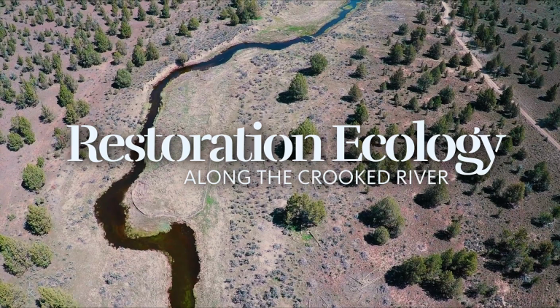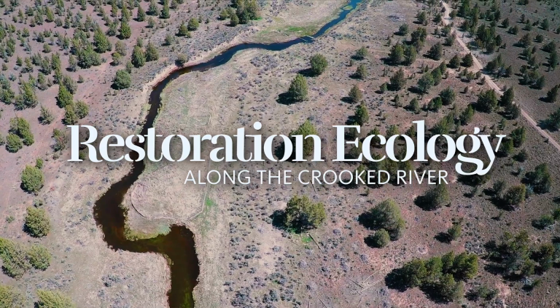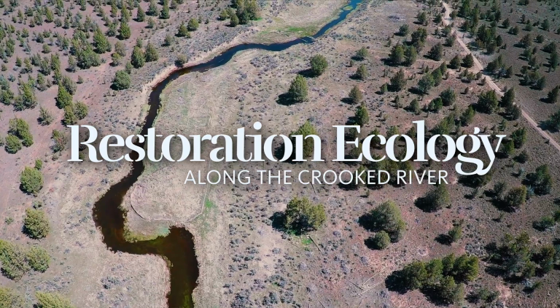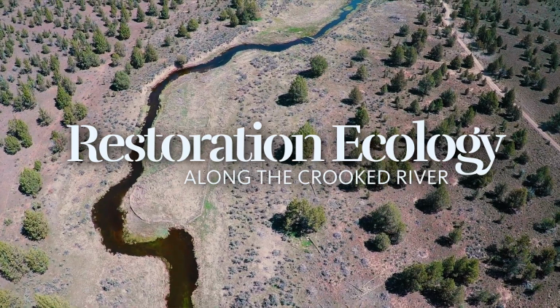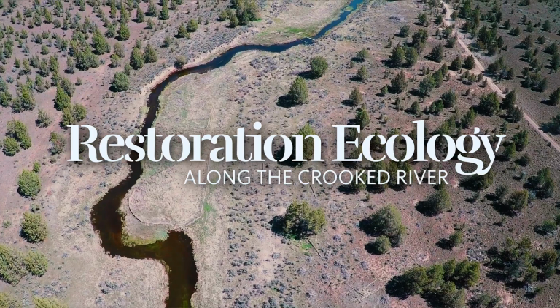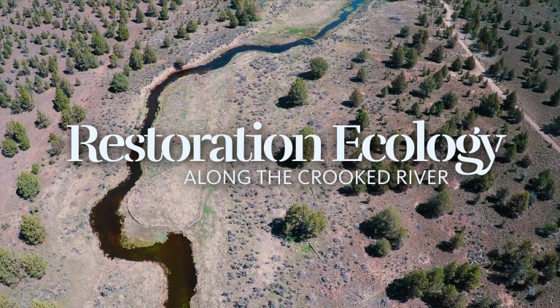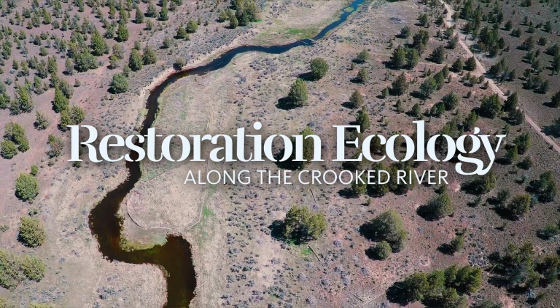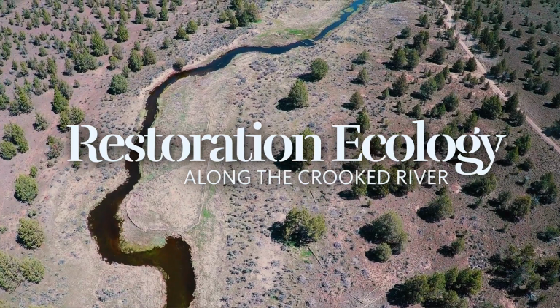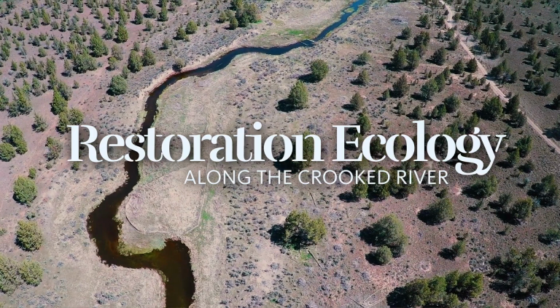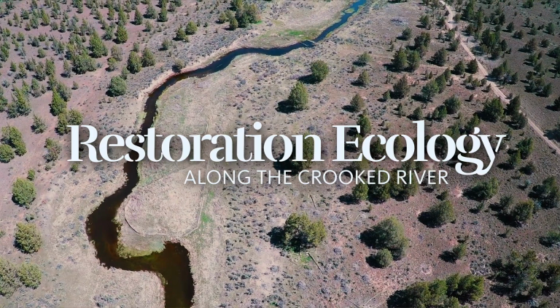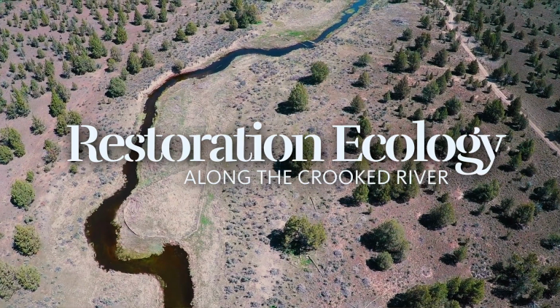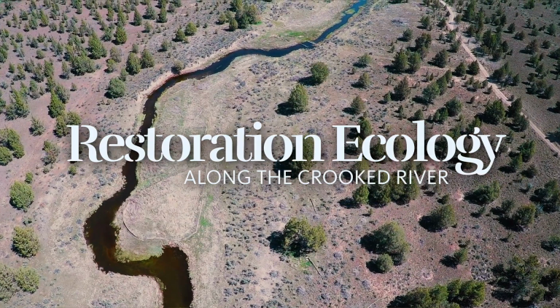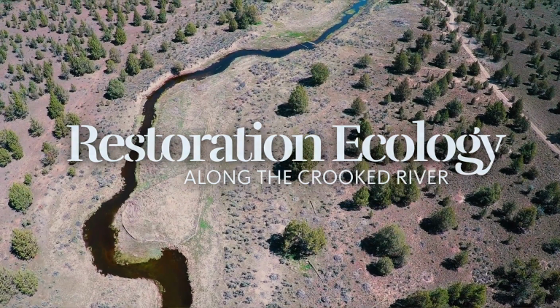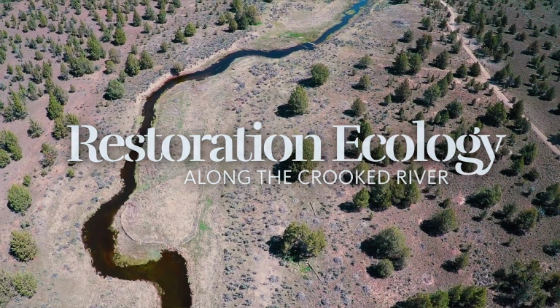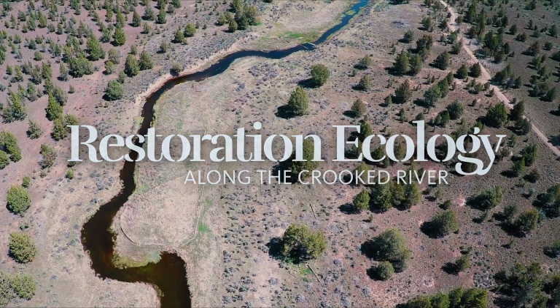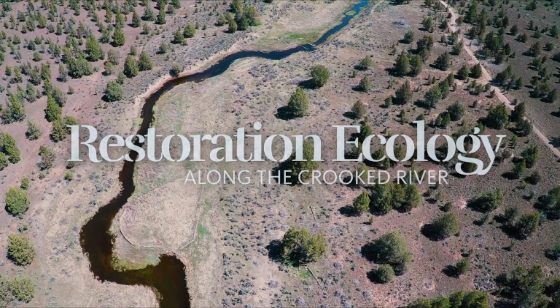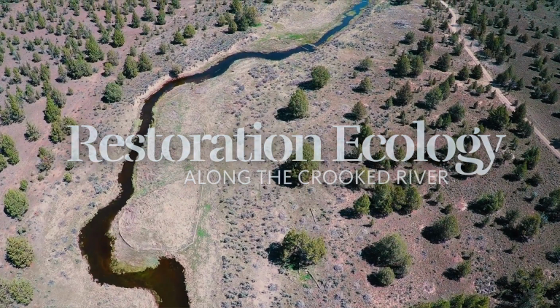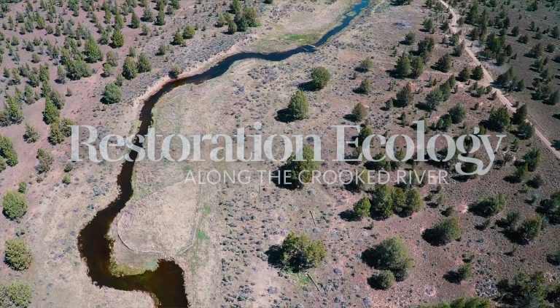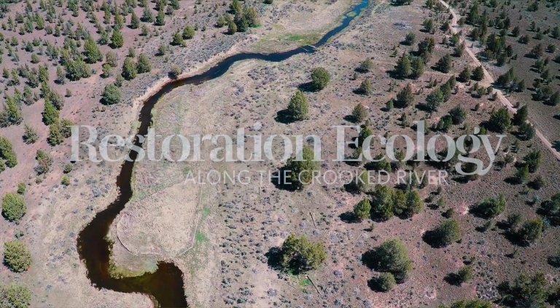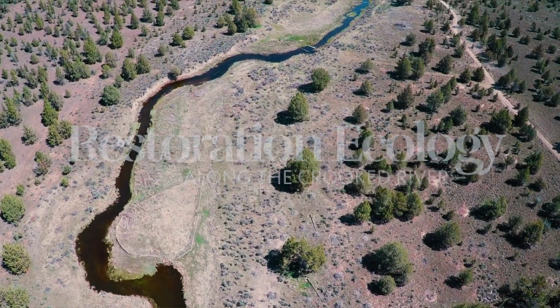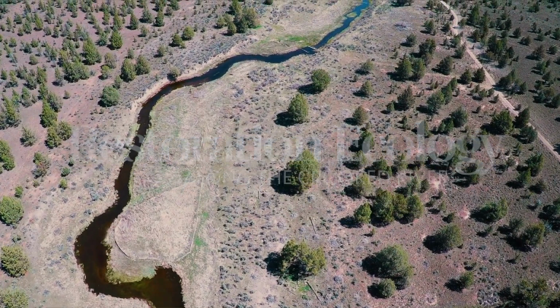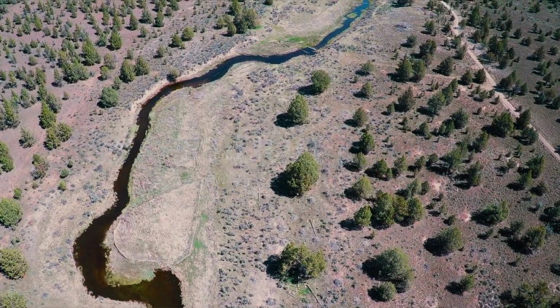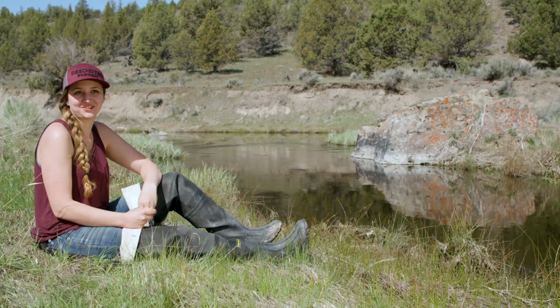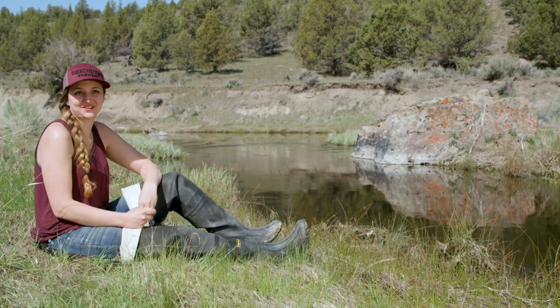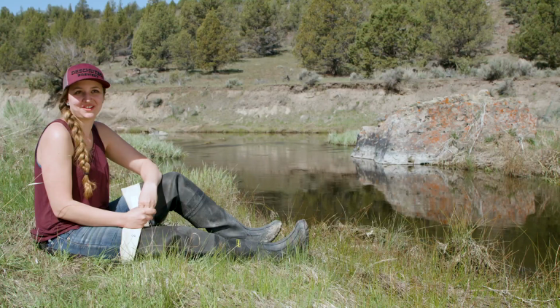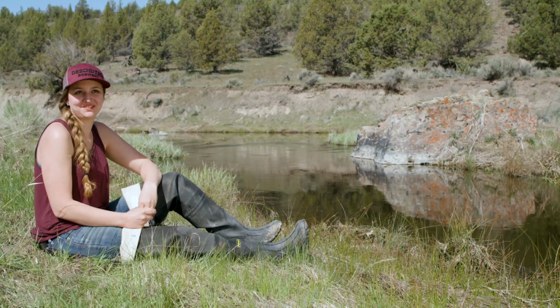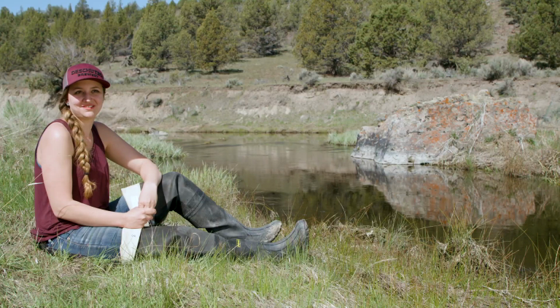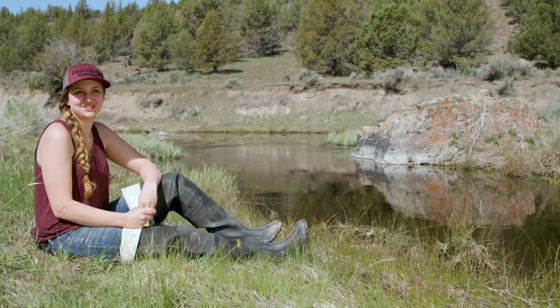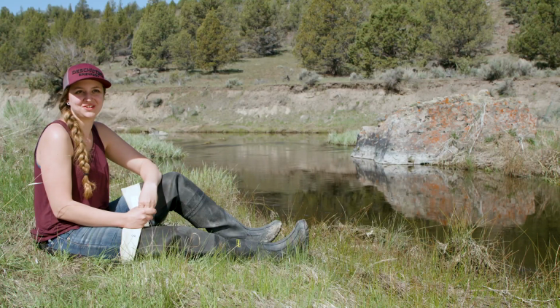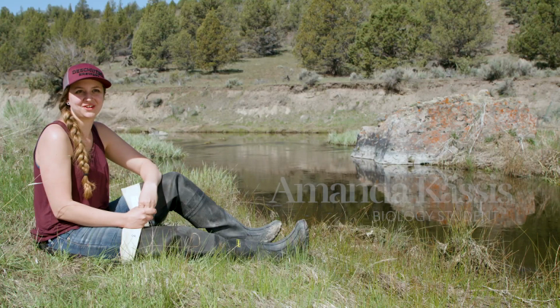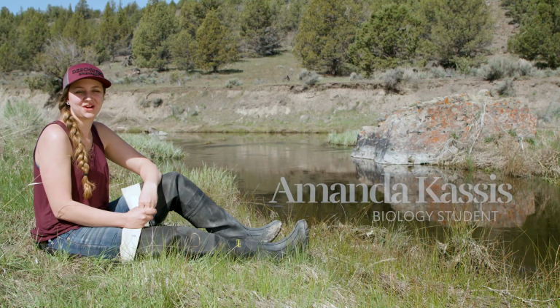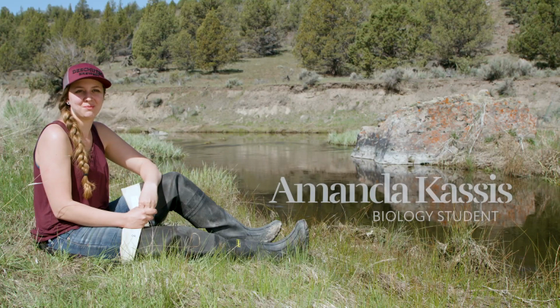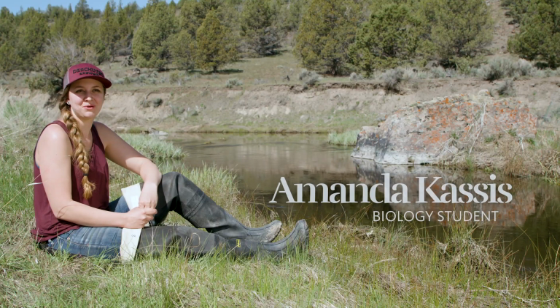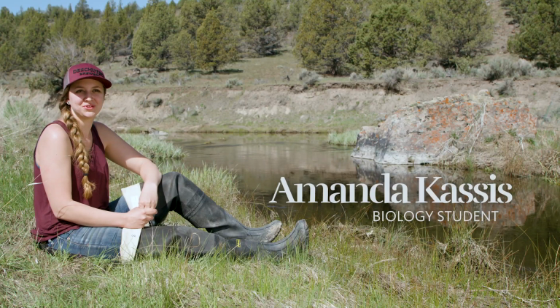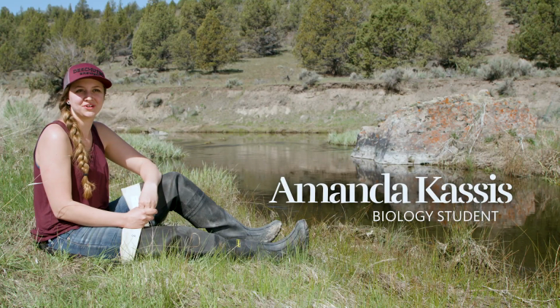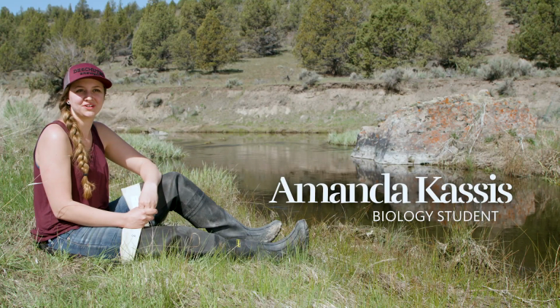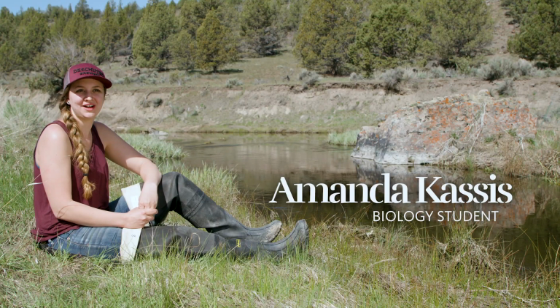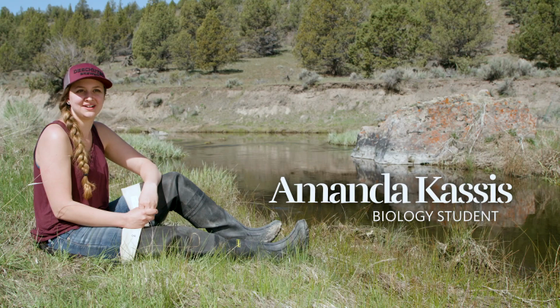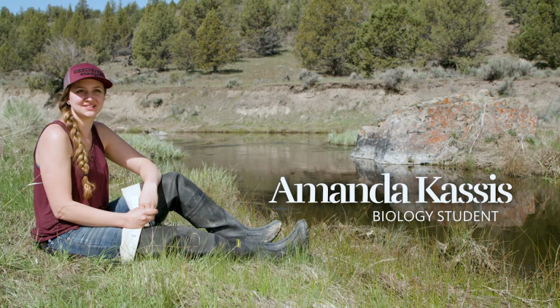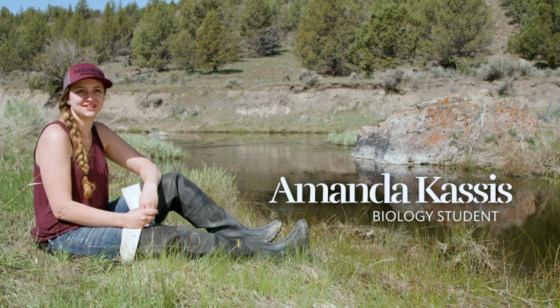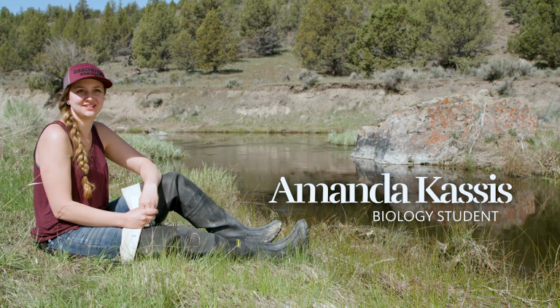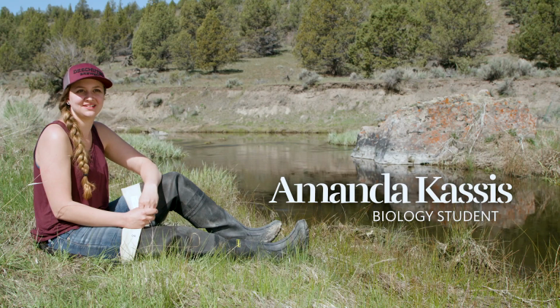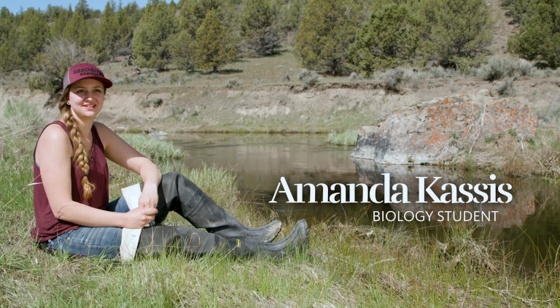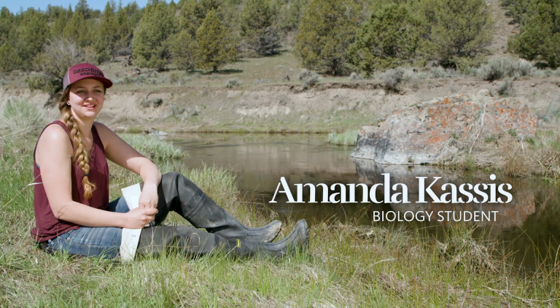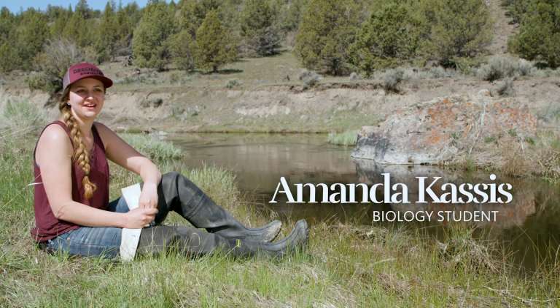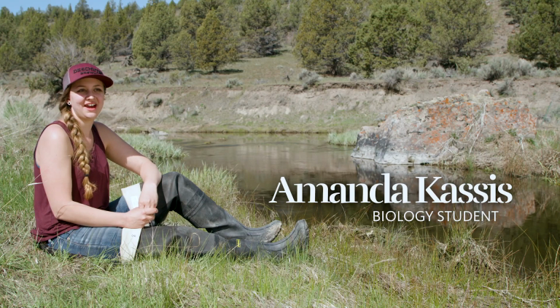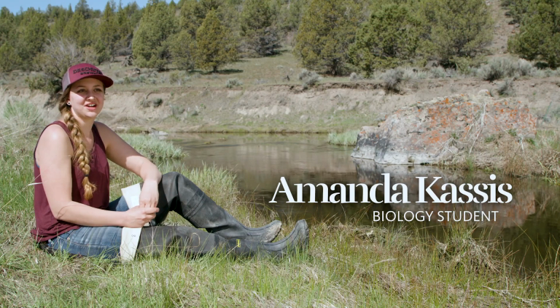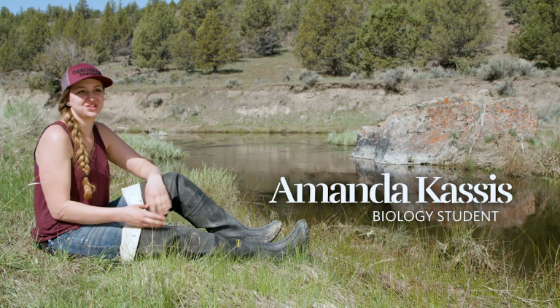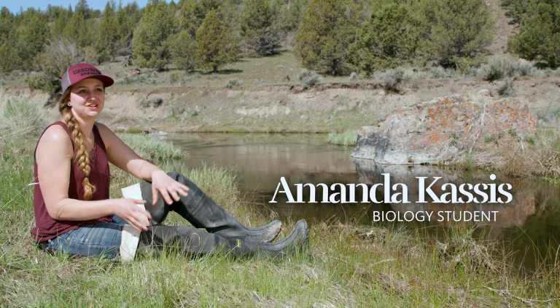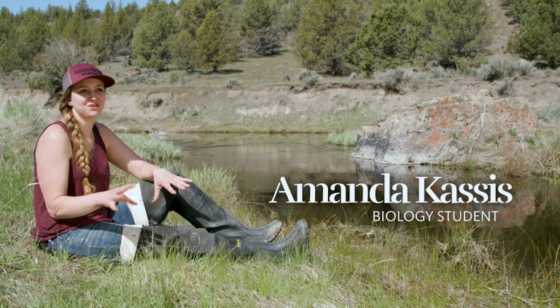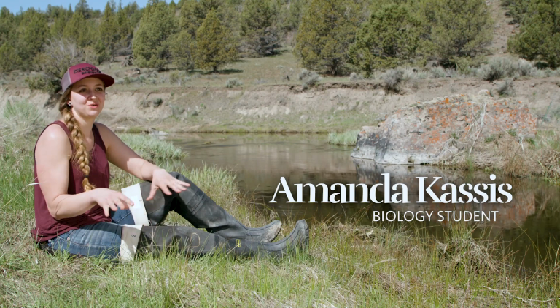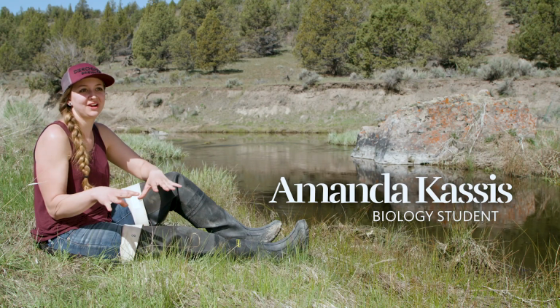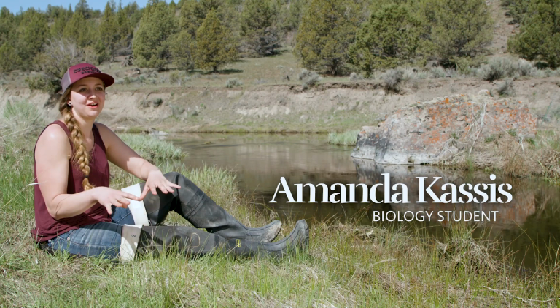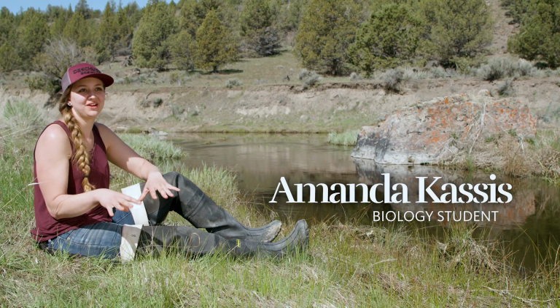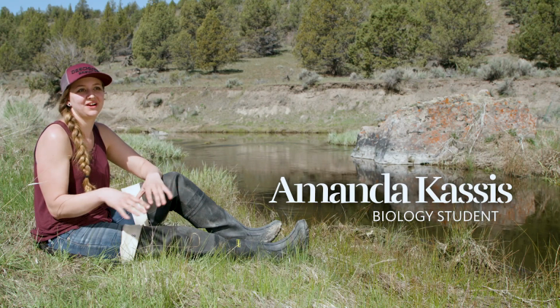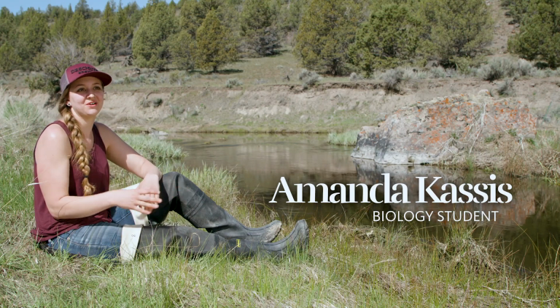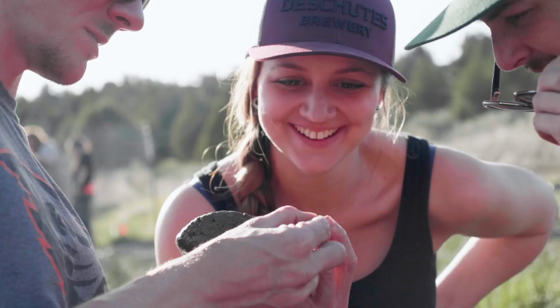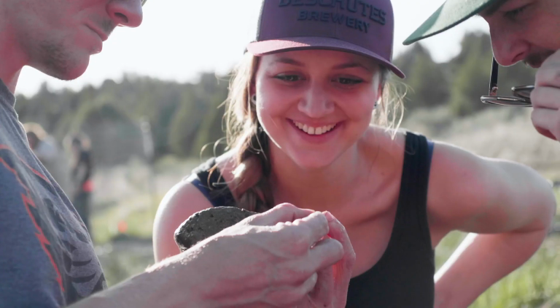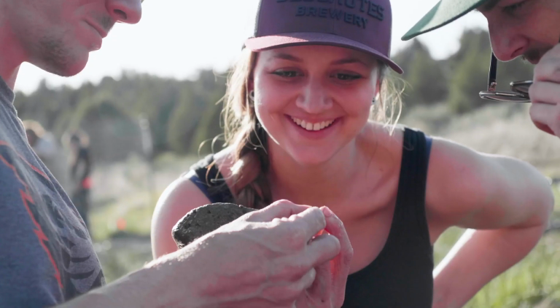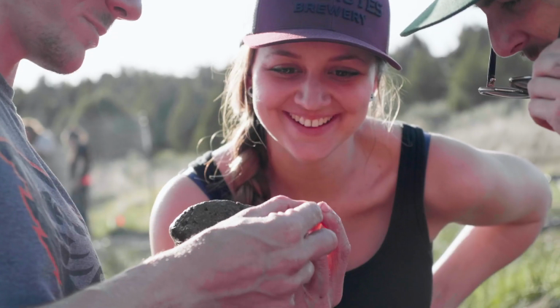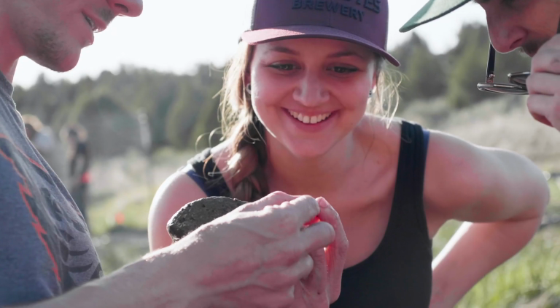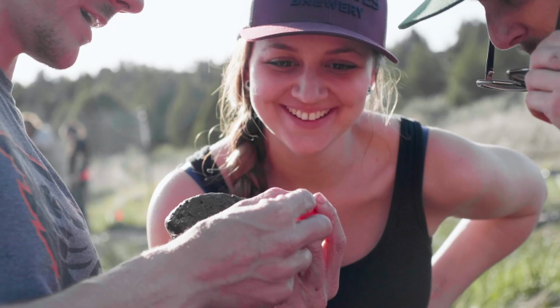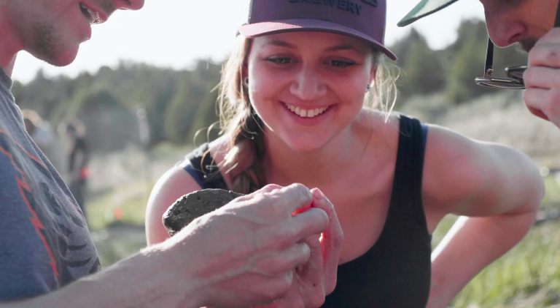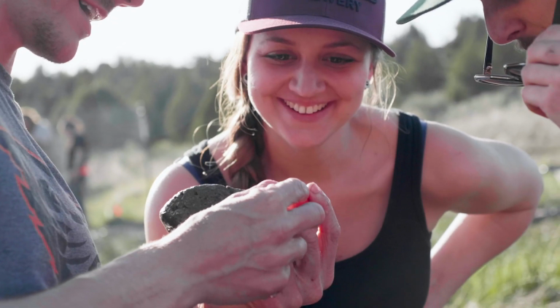I was excited. It's great learning that you're going to come out with your class and actually work out here on the Crooked River.